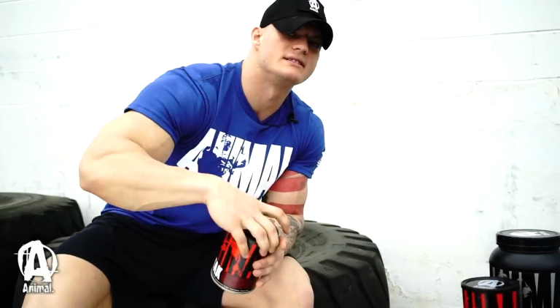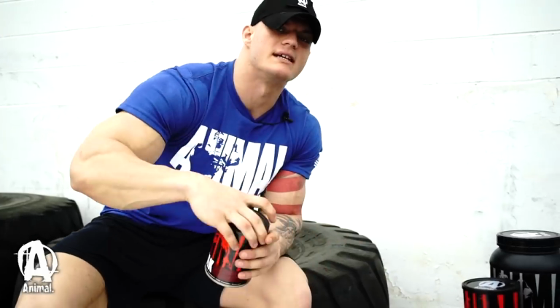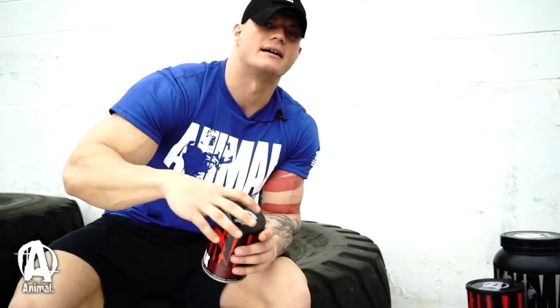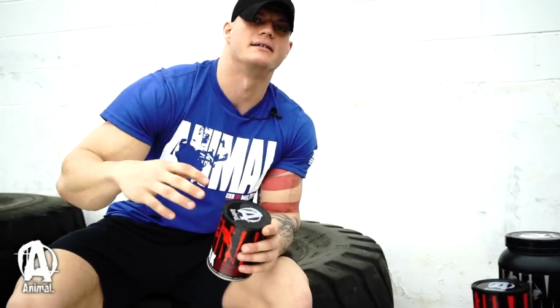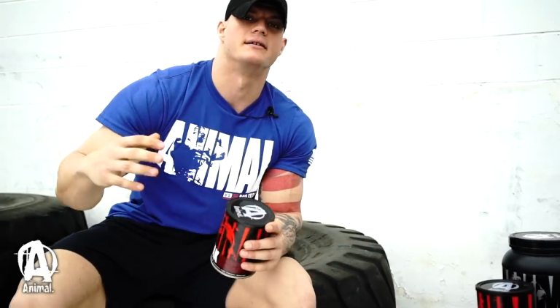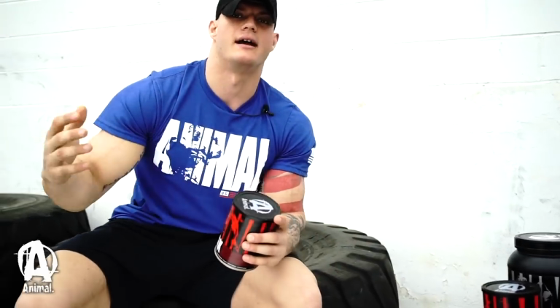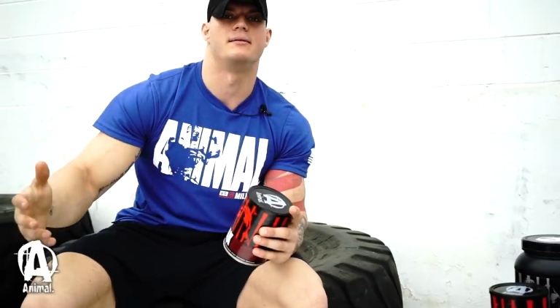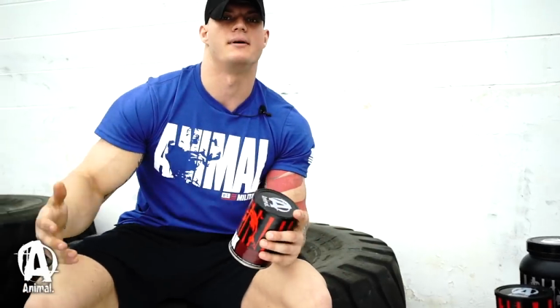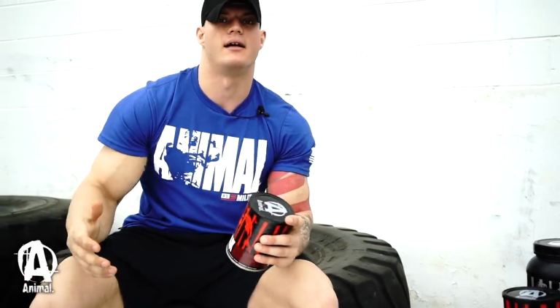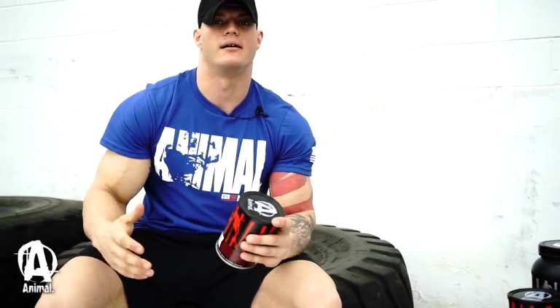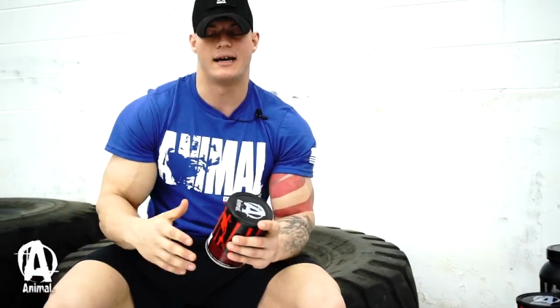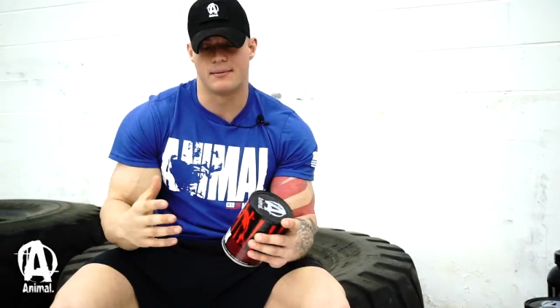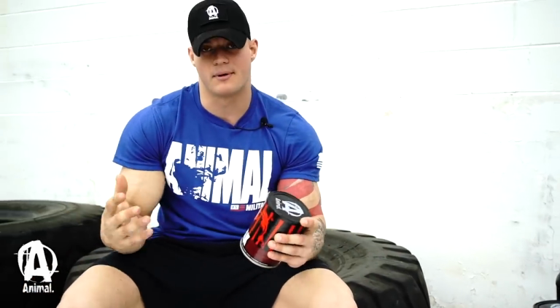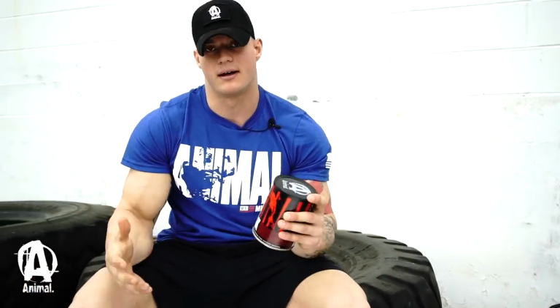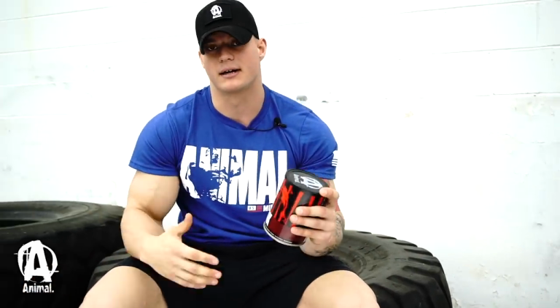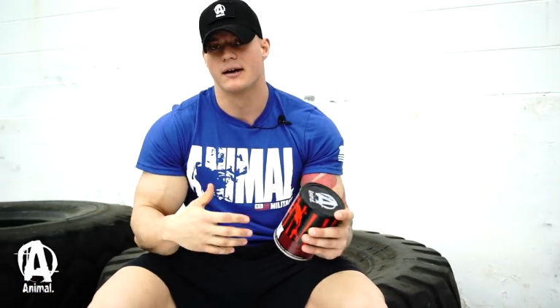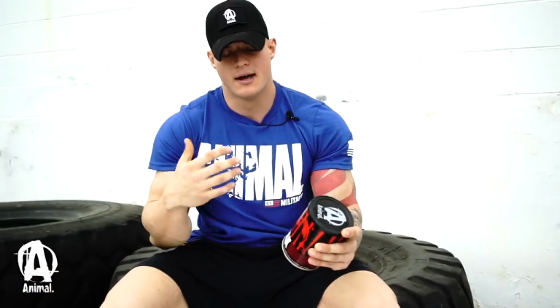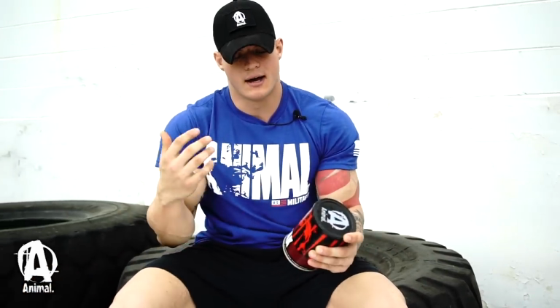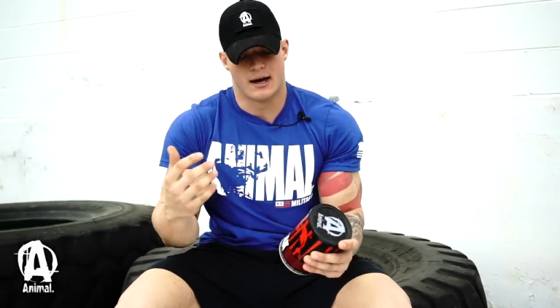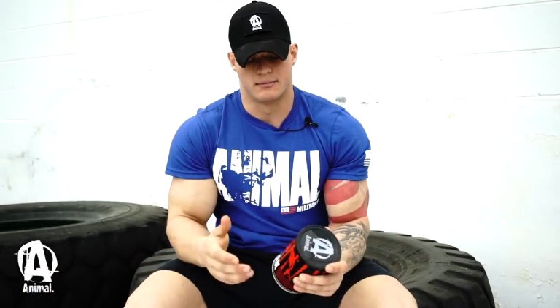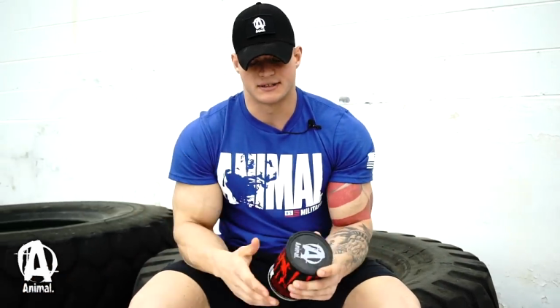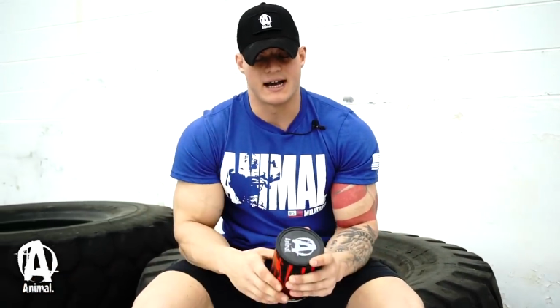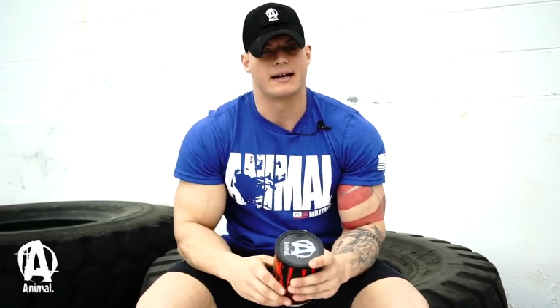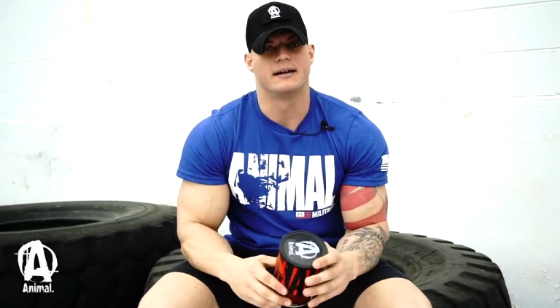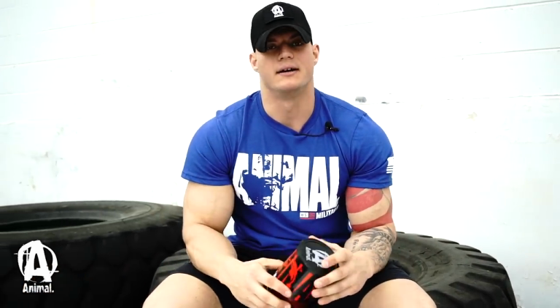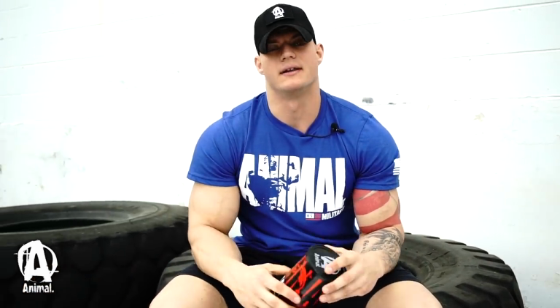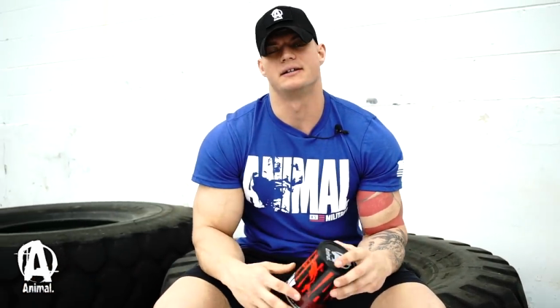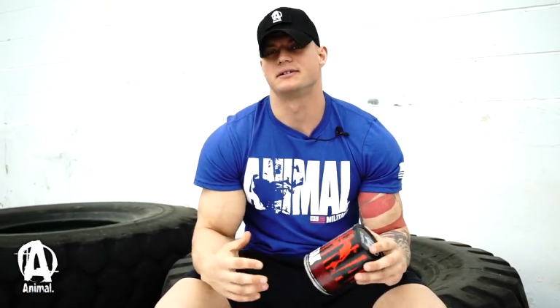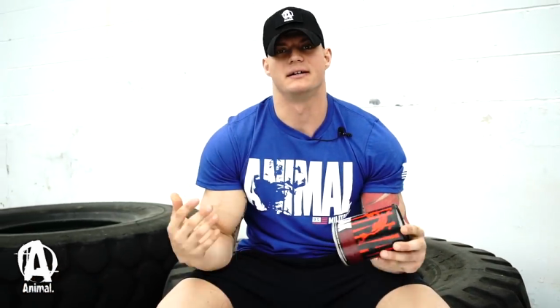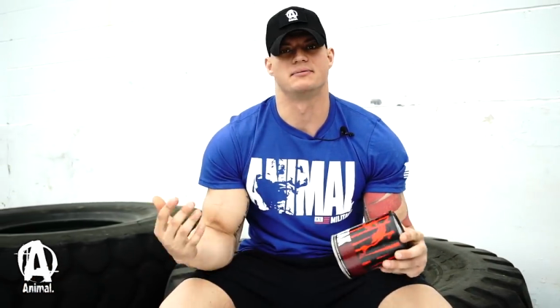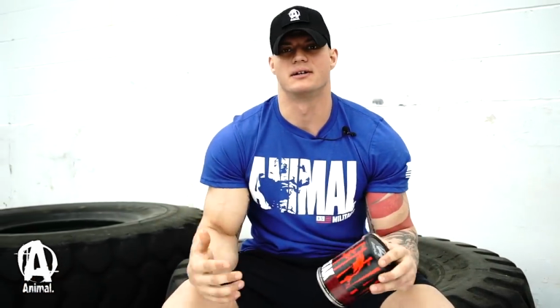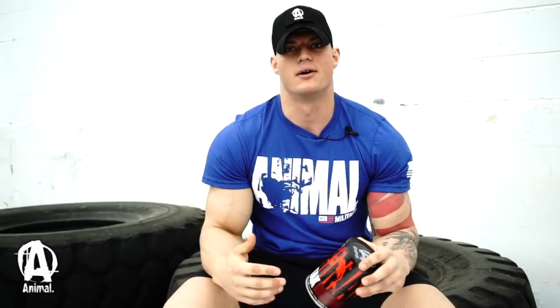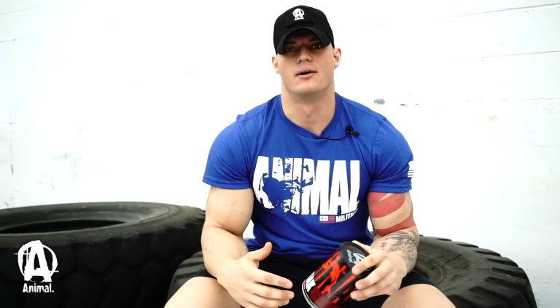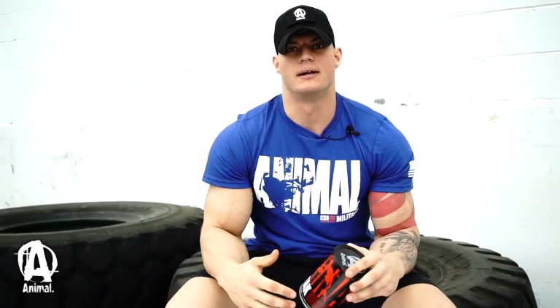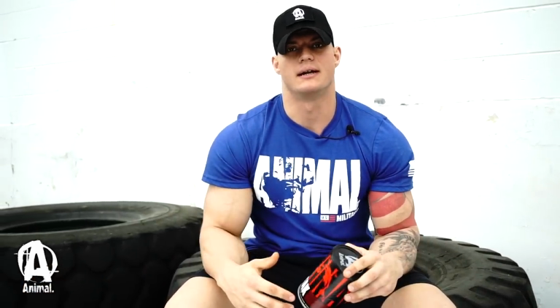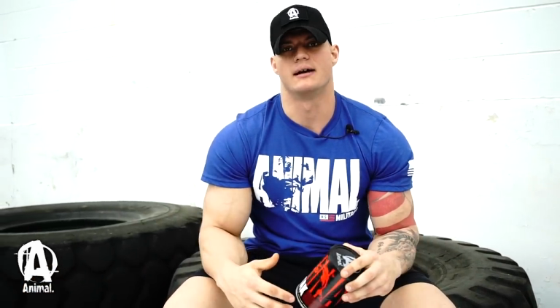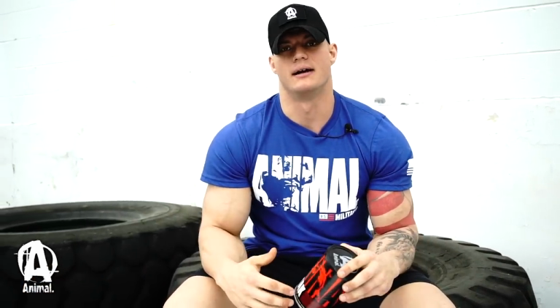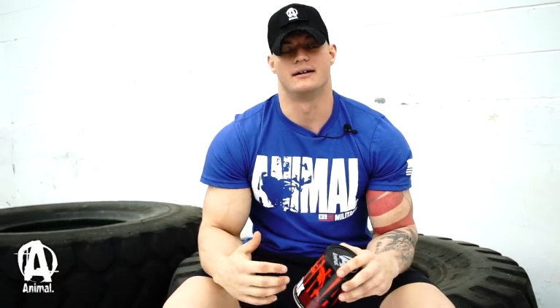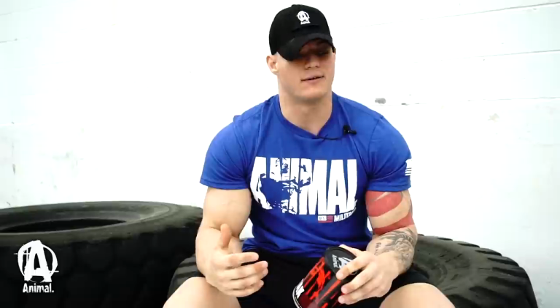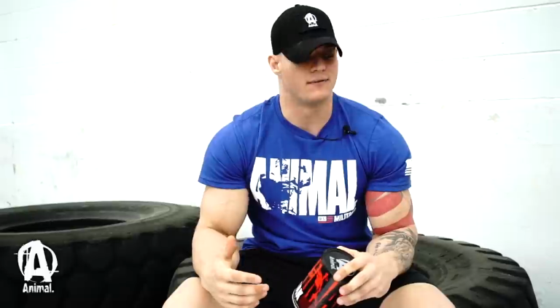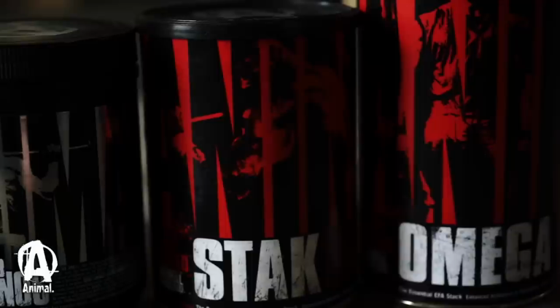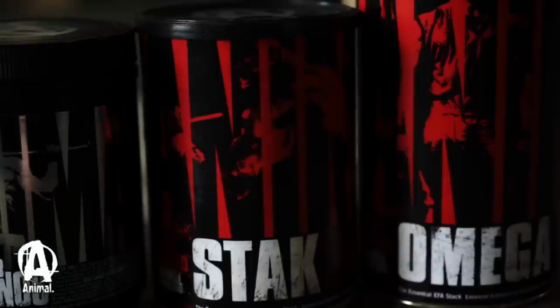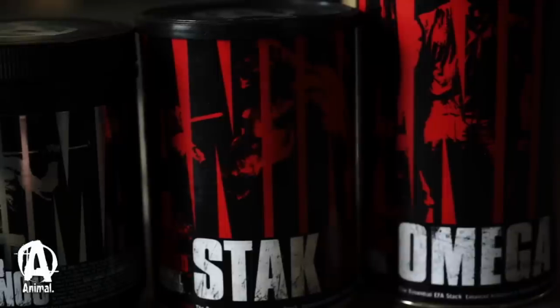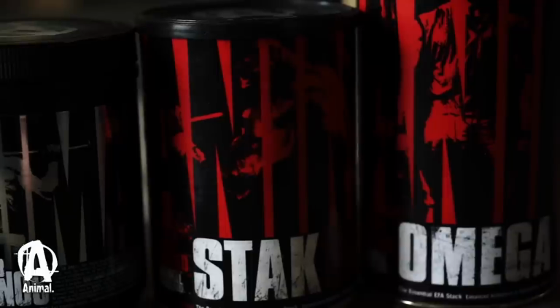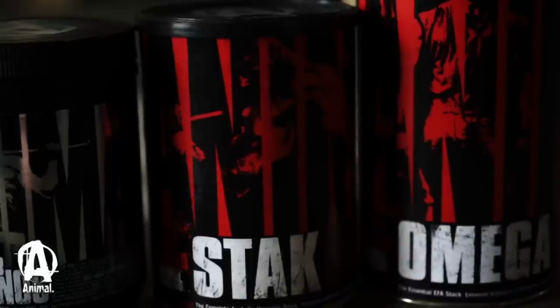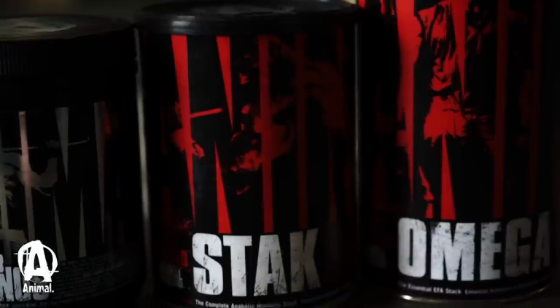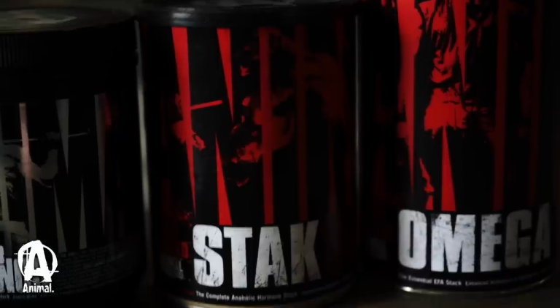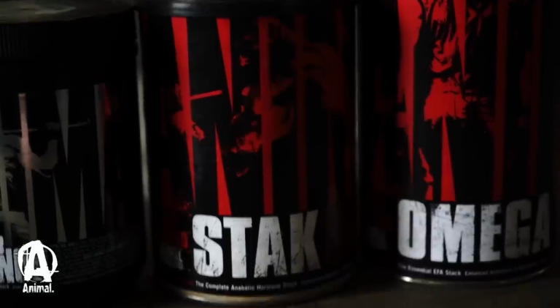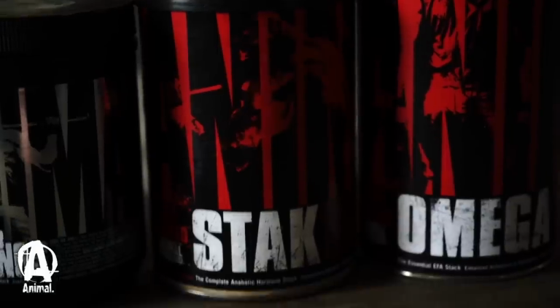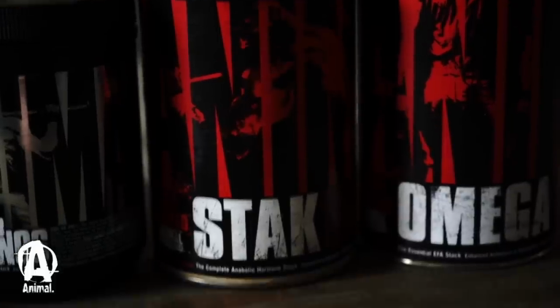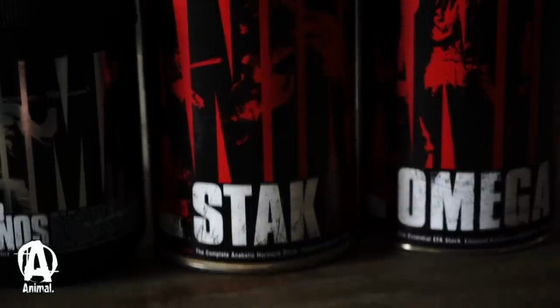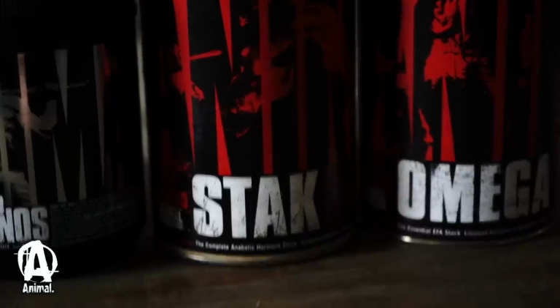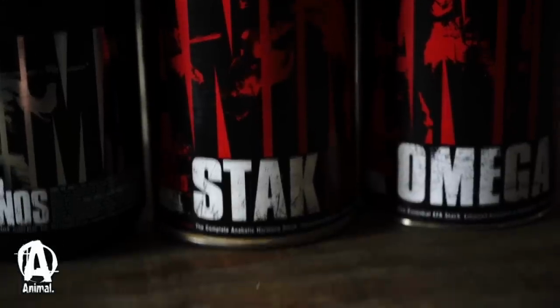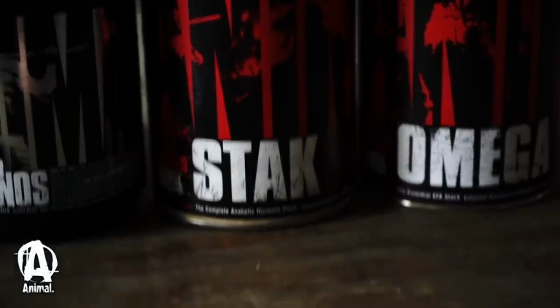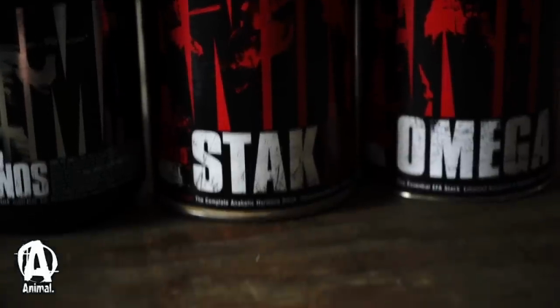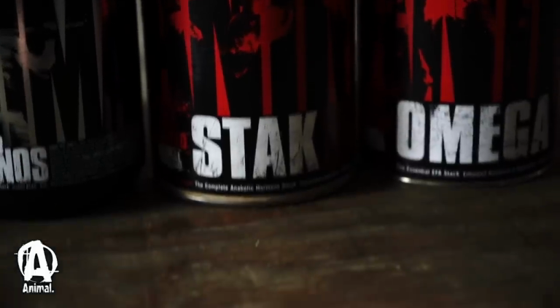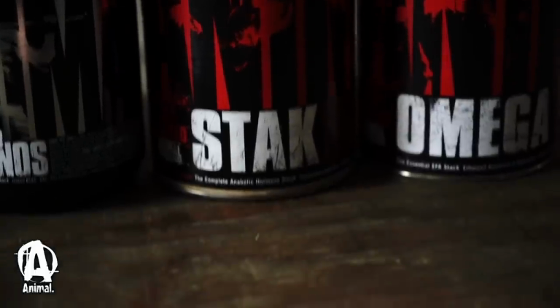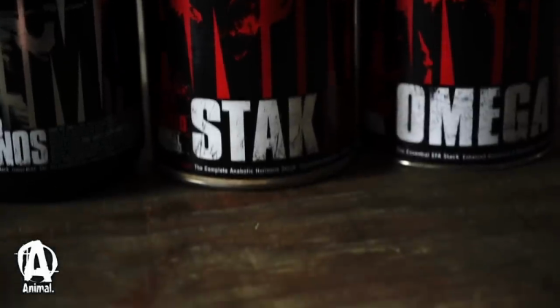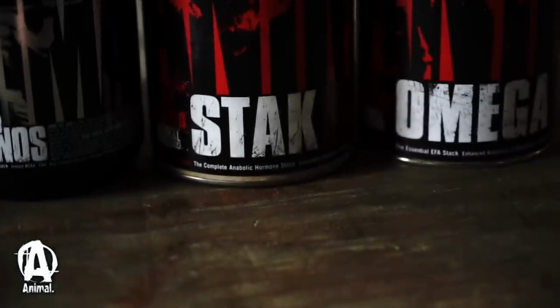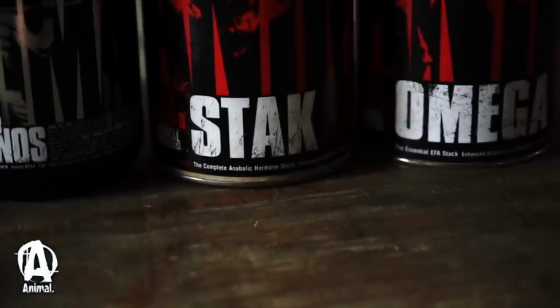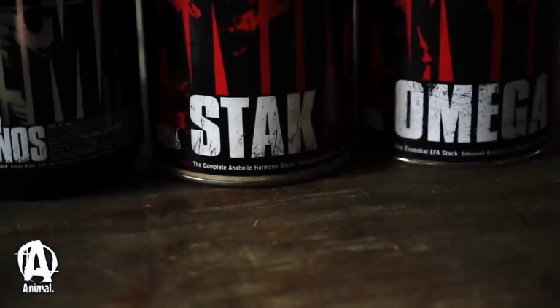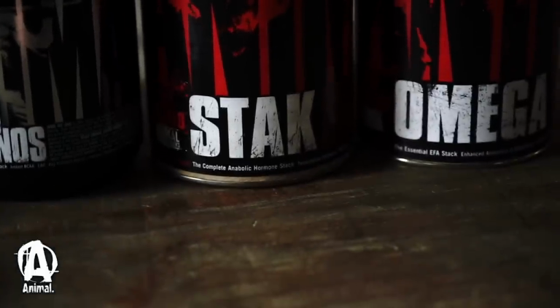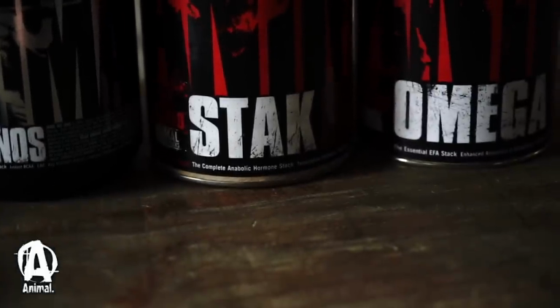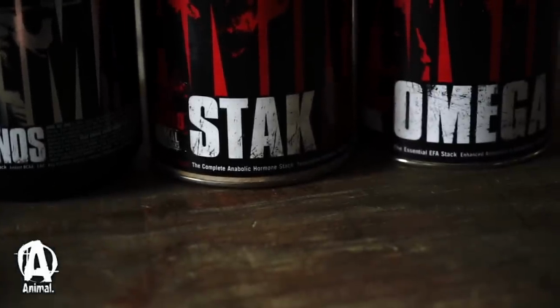Also during my offseason, I throw in Stacked and Anabolic. Stacked just keeps me going, definitely.